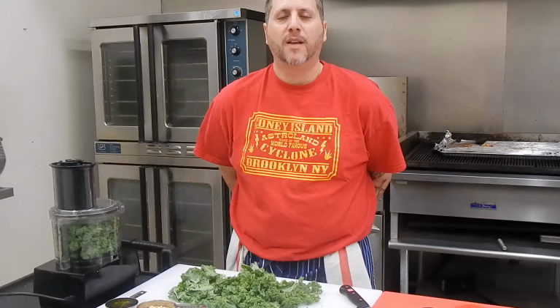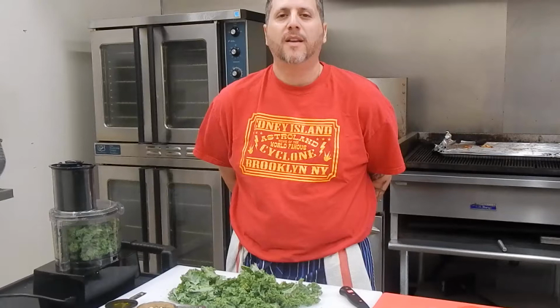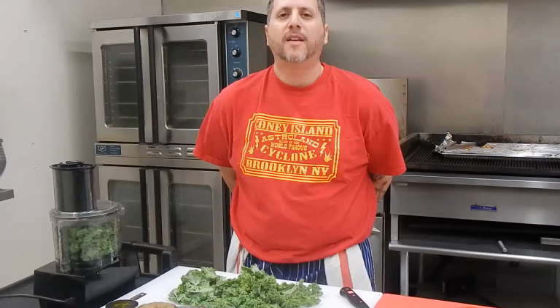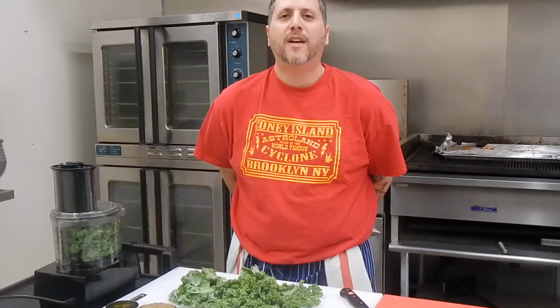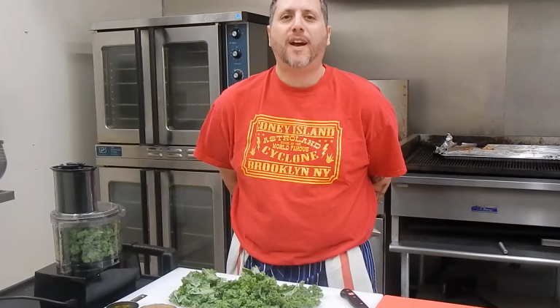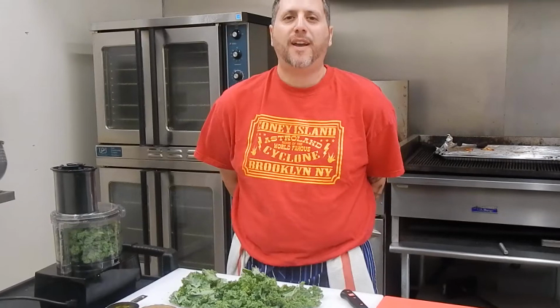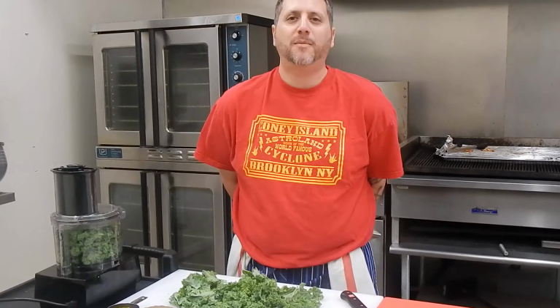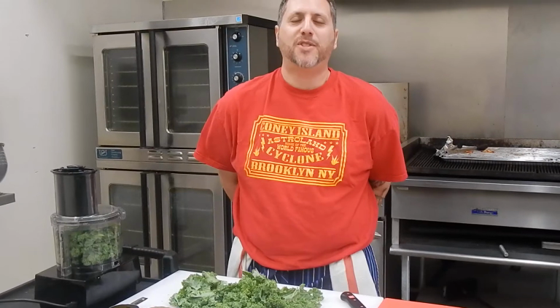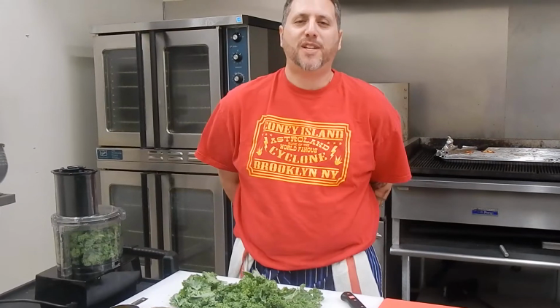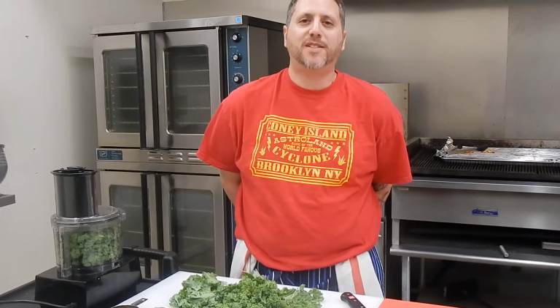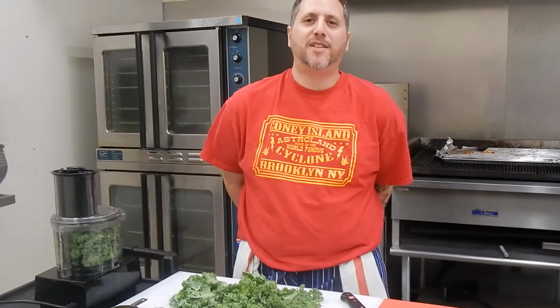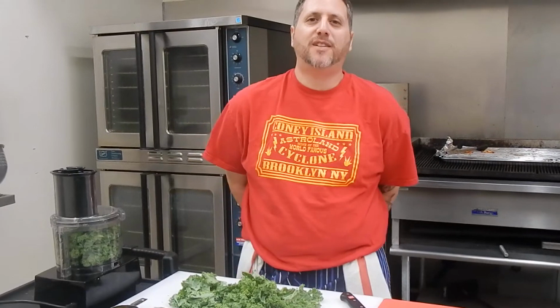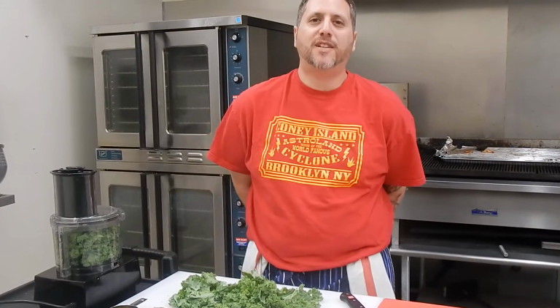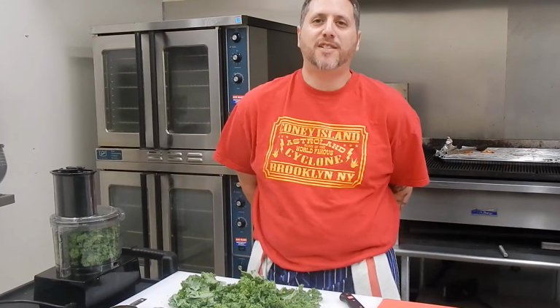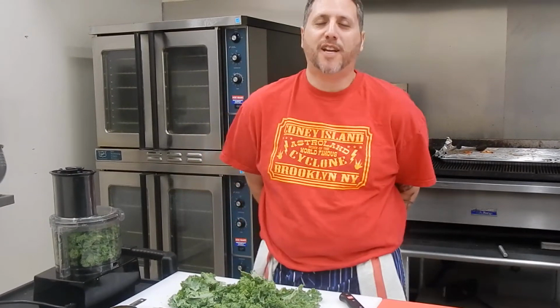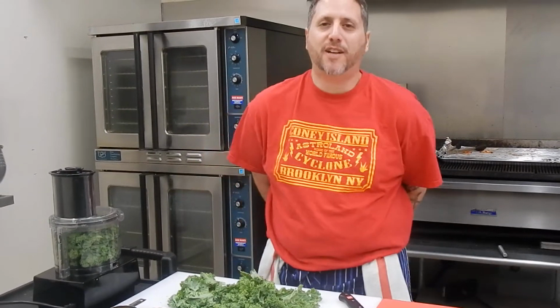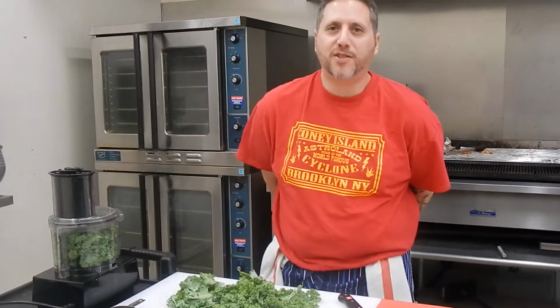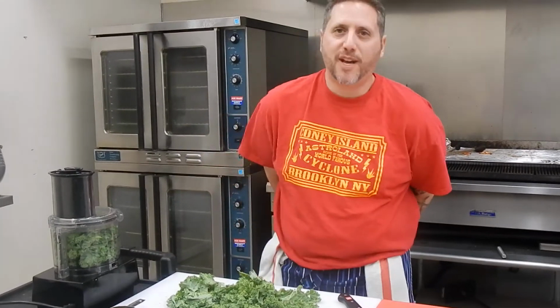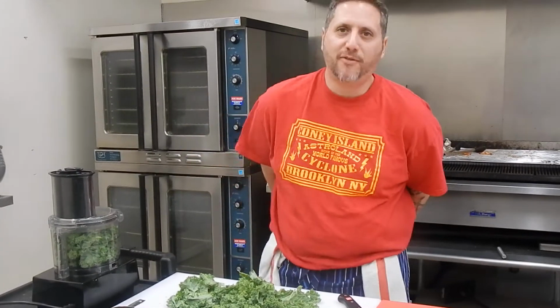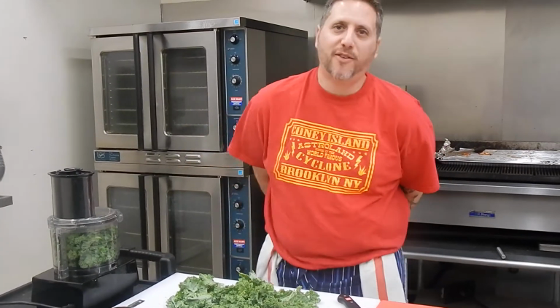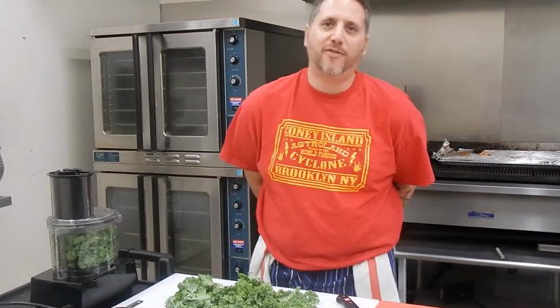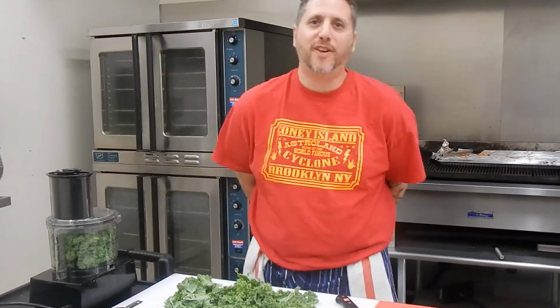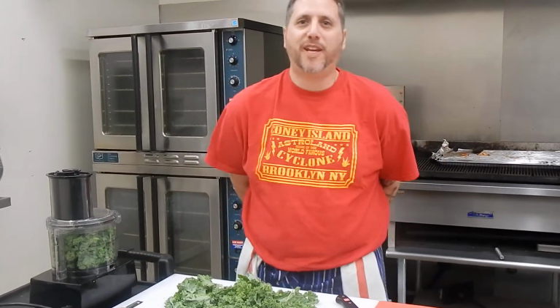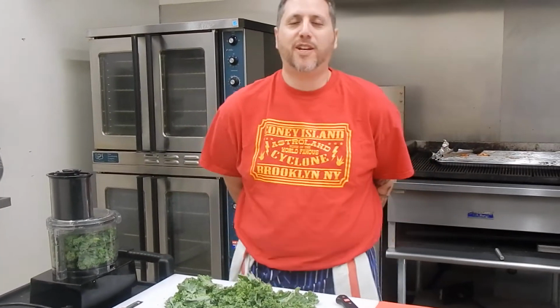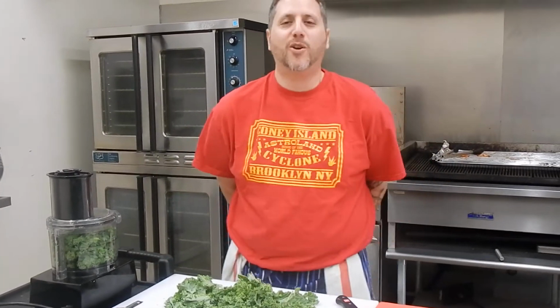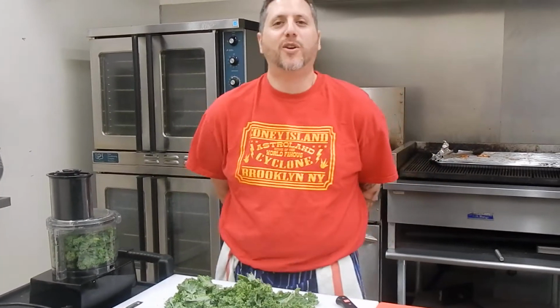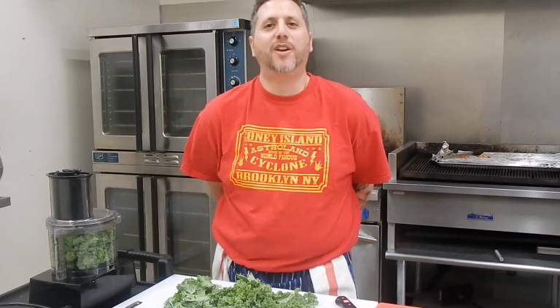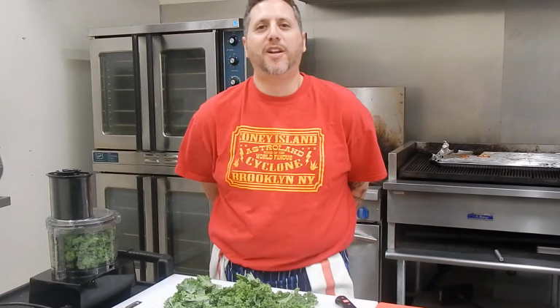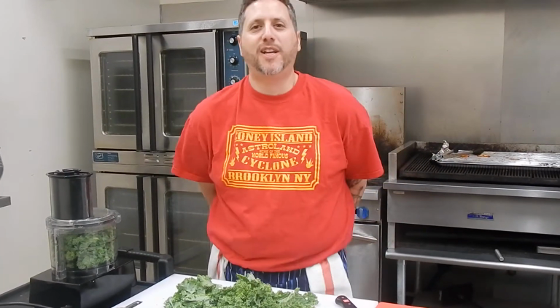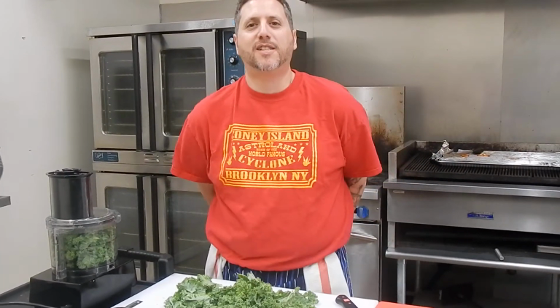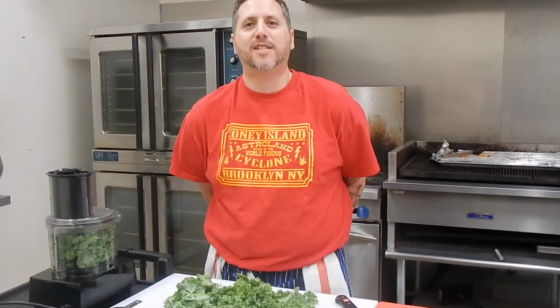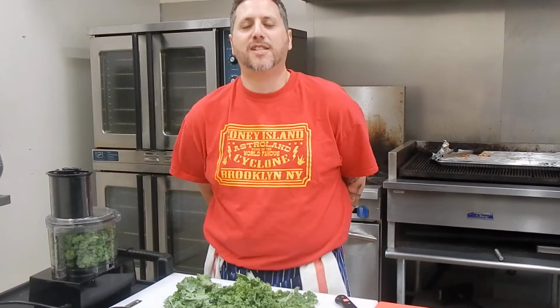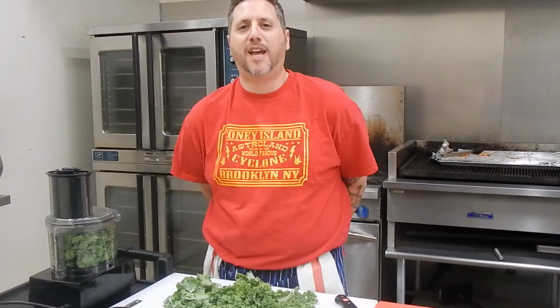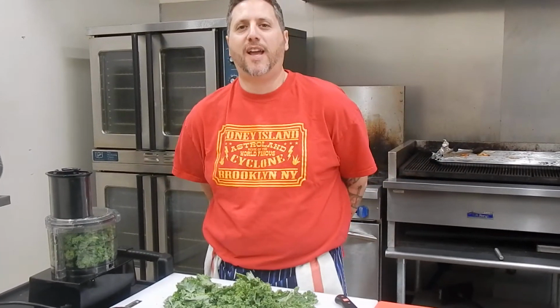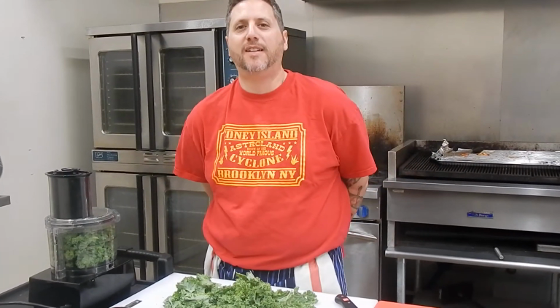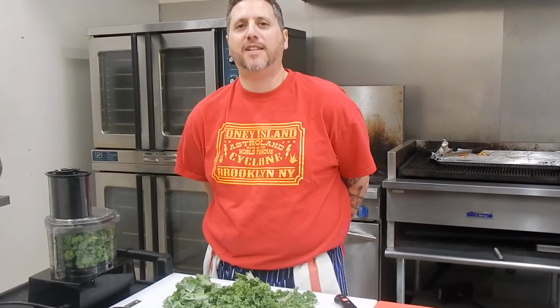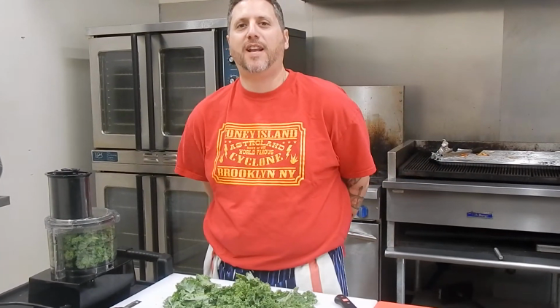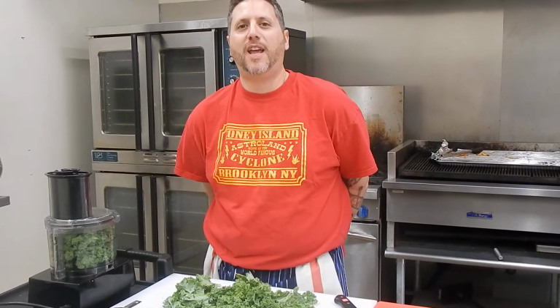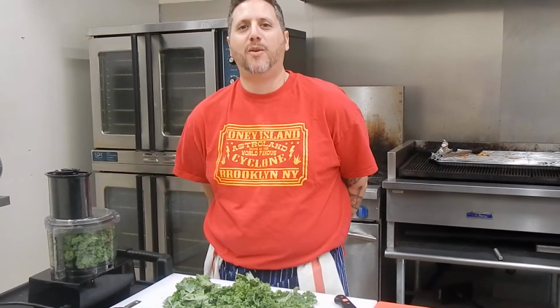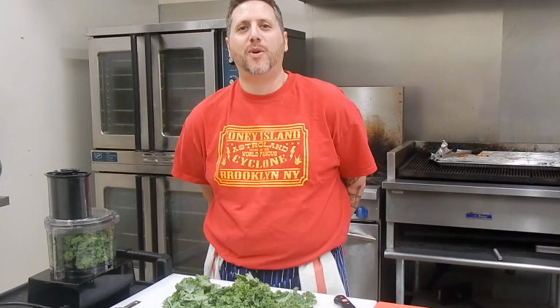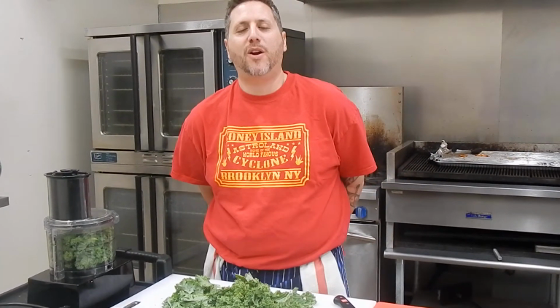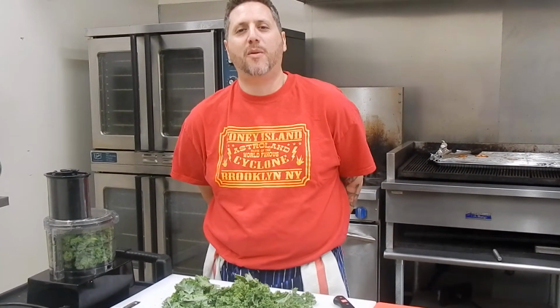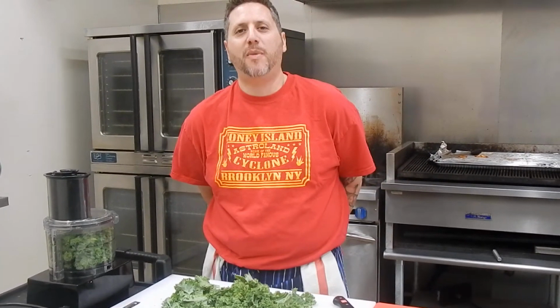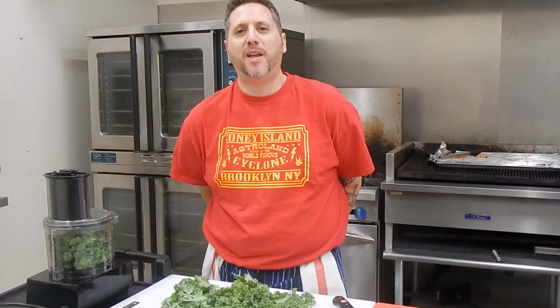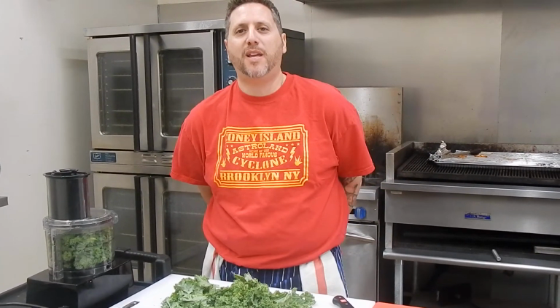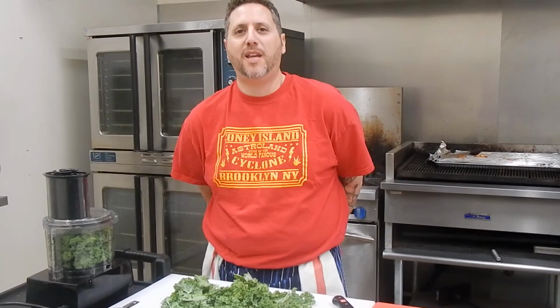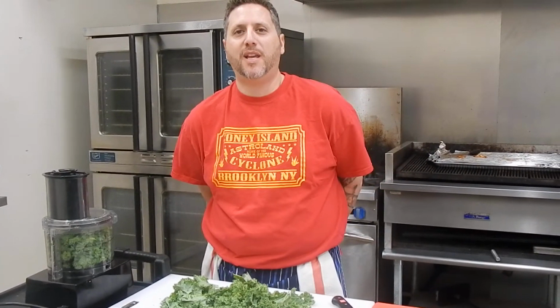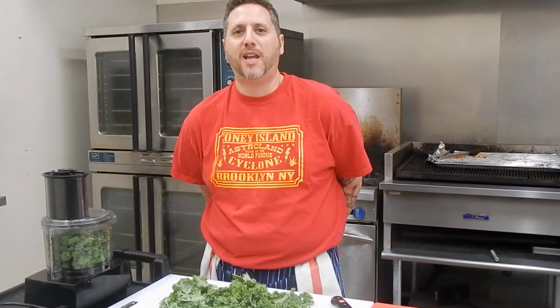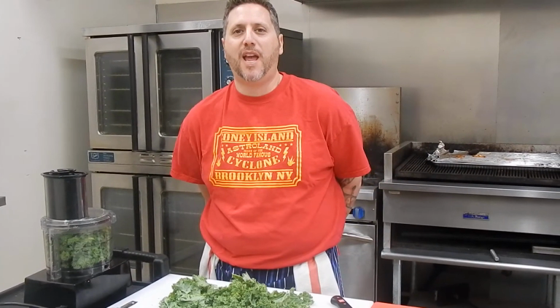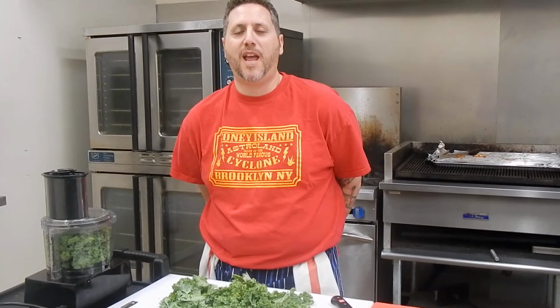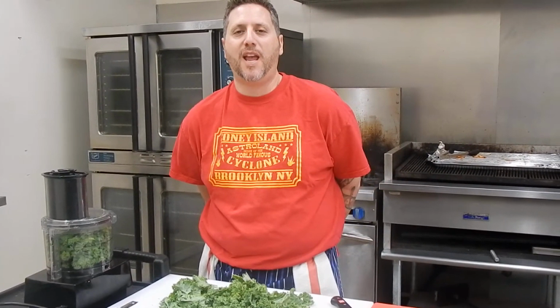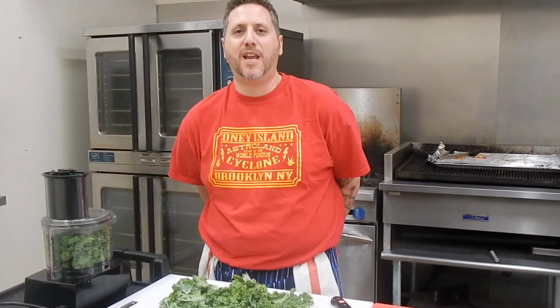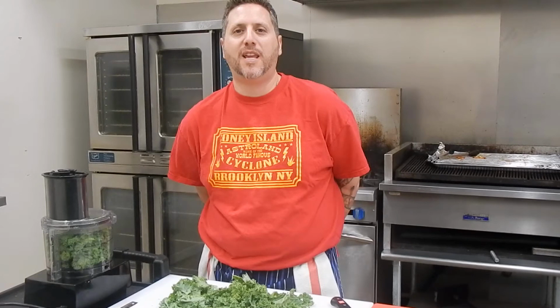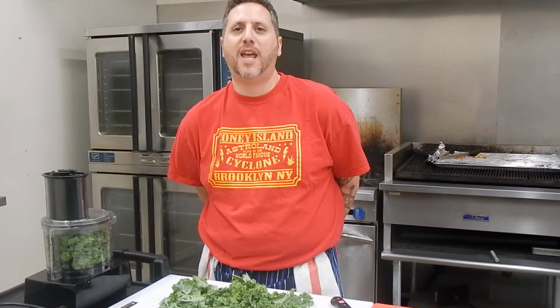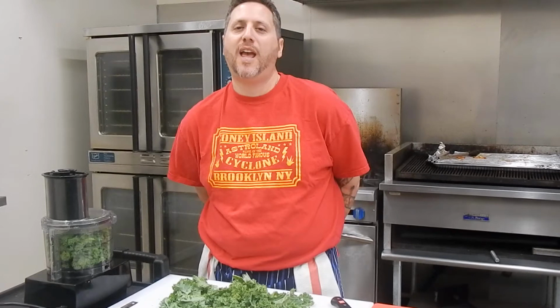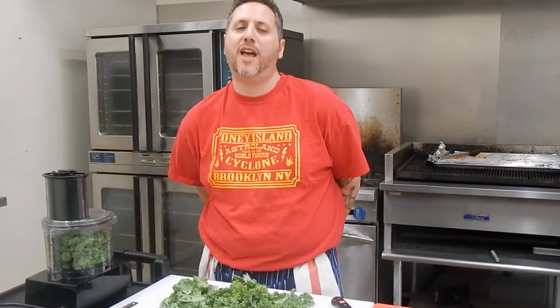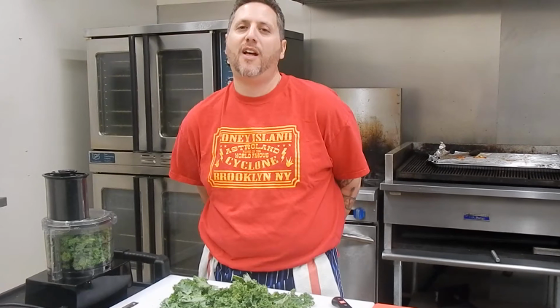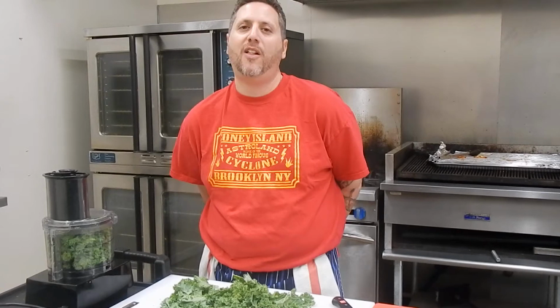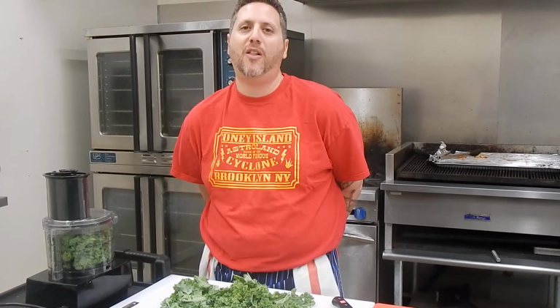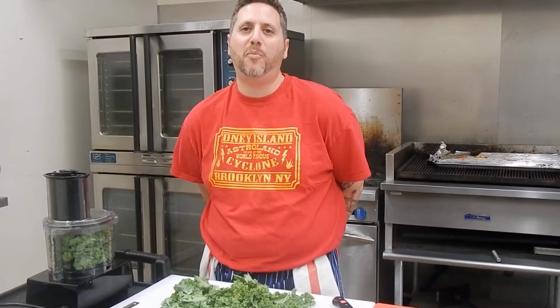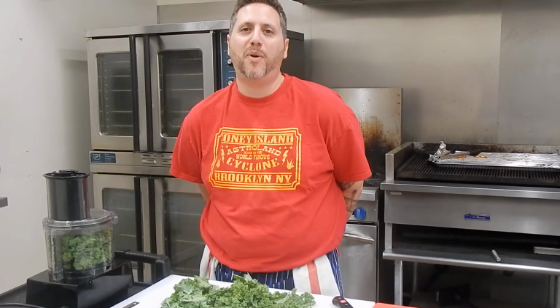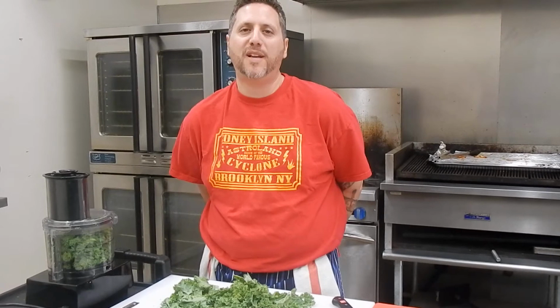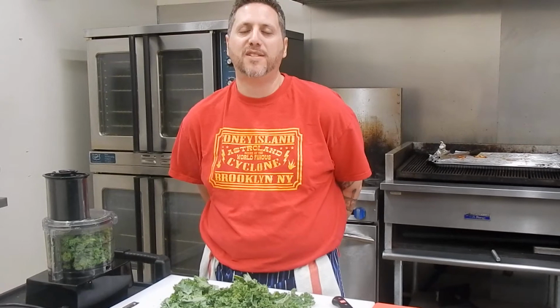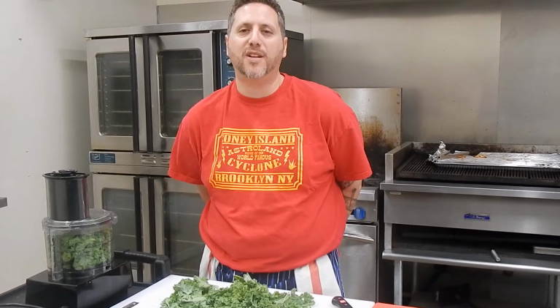Hi, I'm Jason, the executive chef of Naked Coconut Eats, and today we are making a kale pesto.